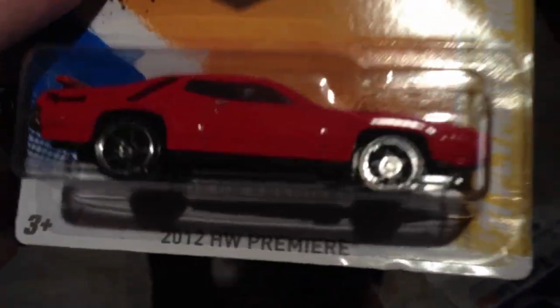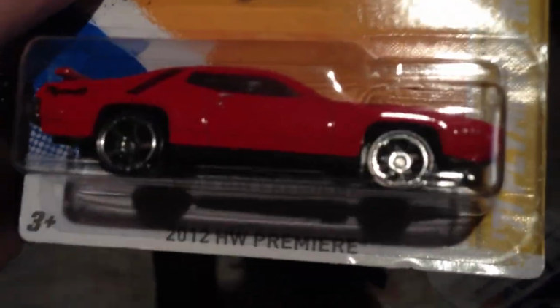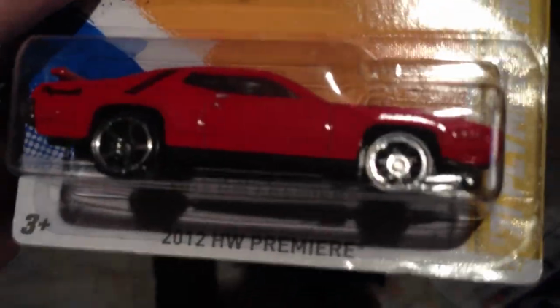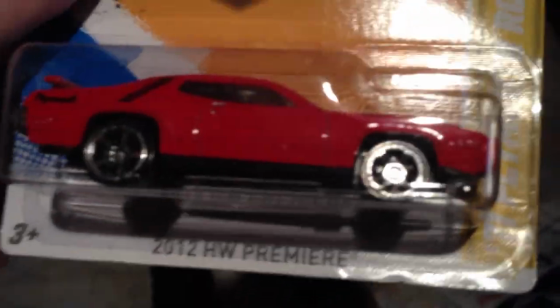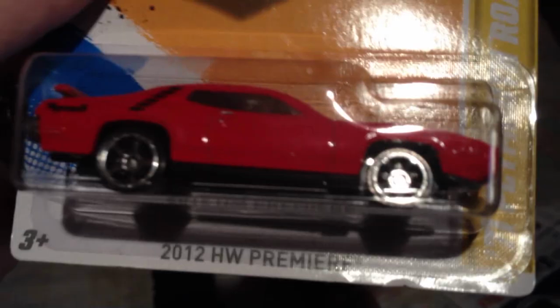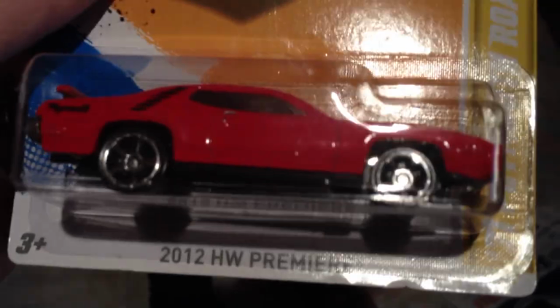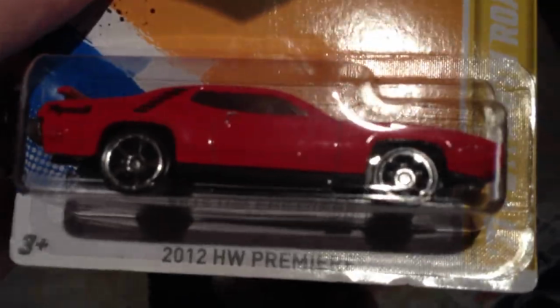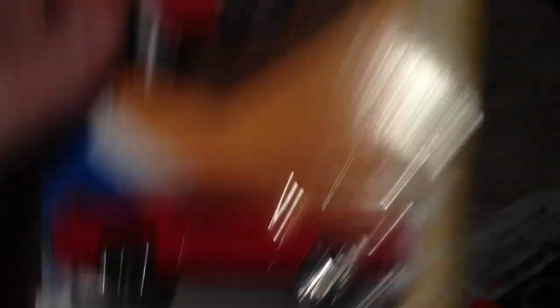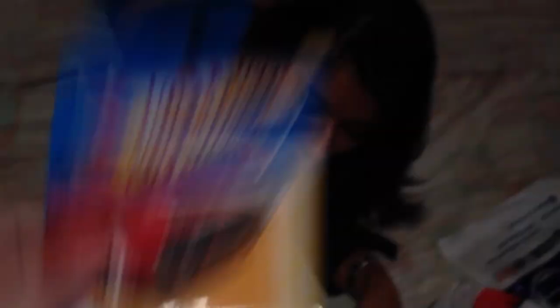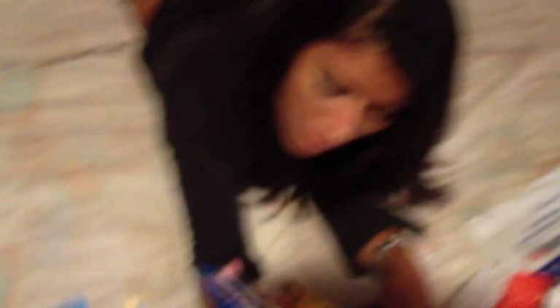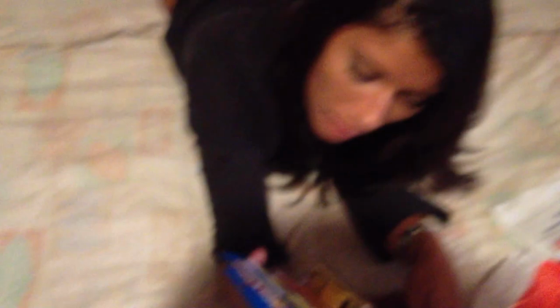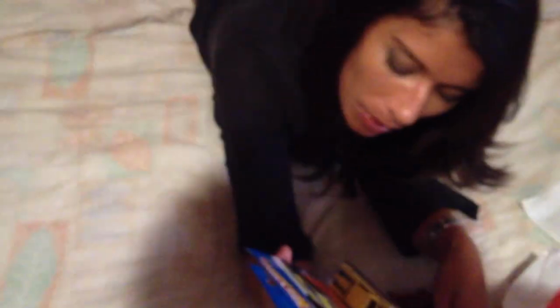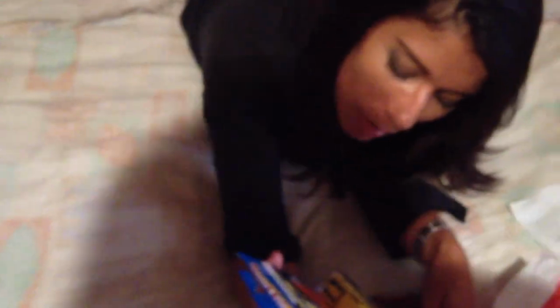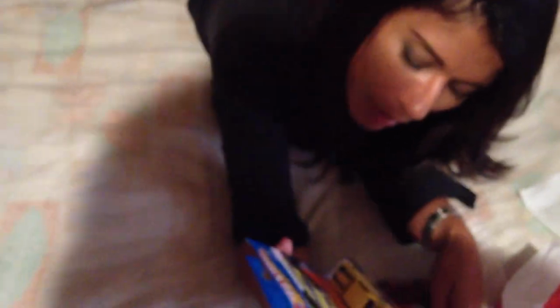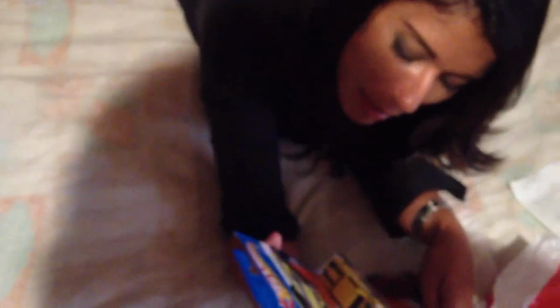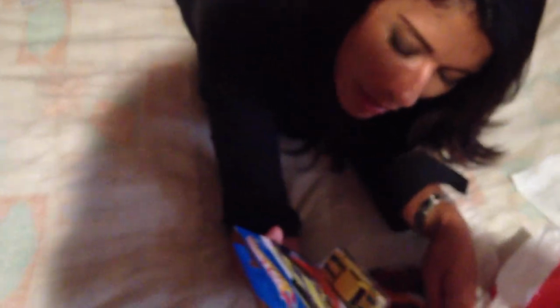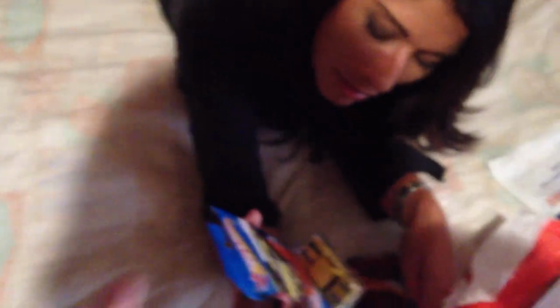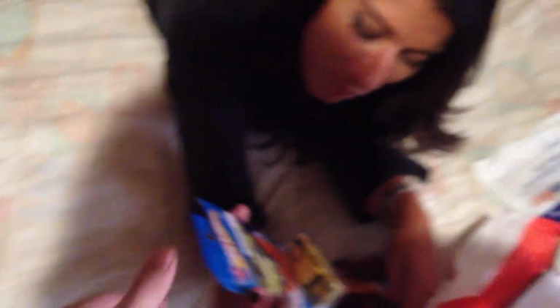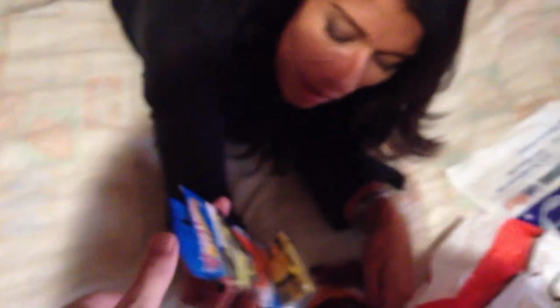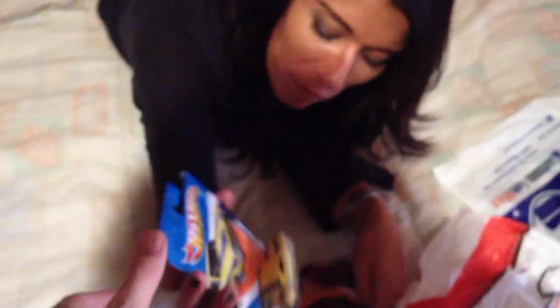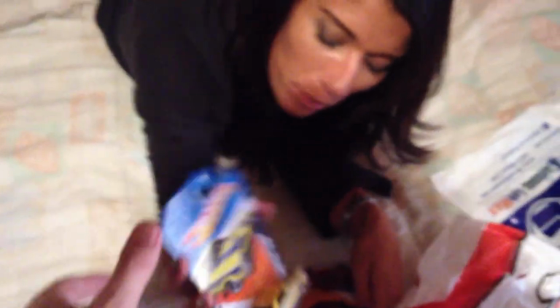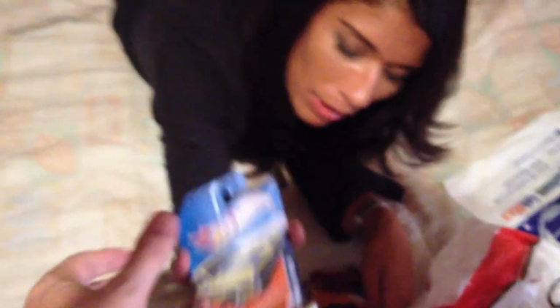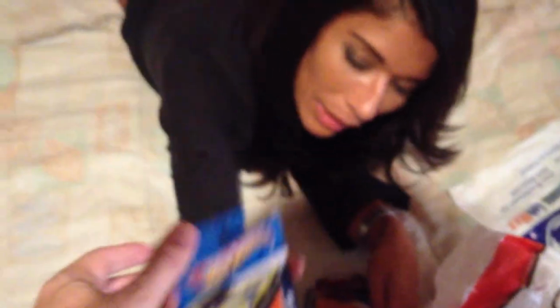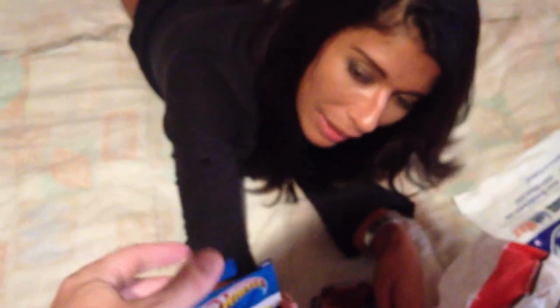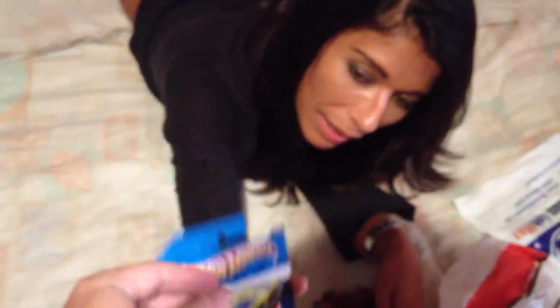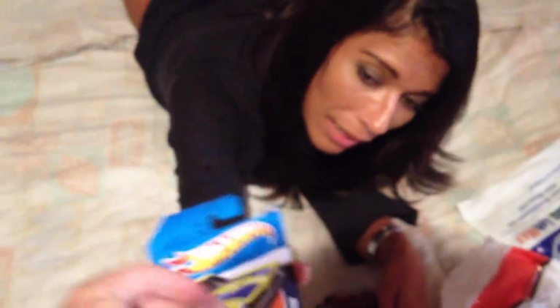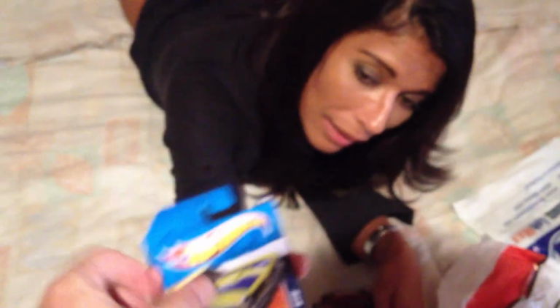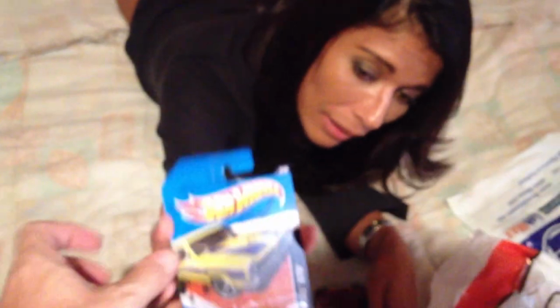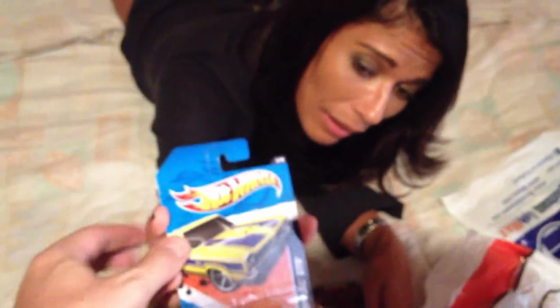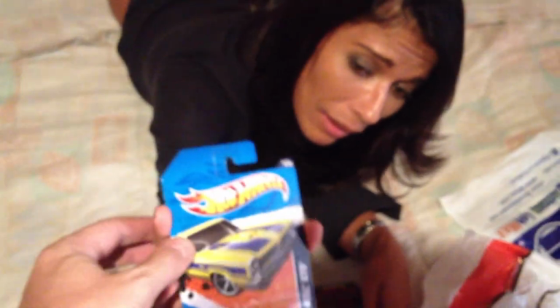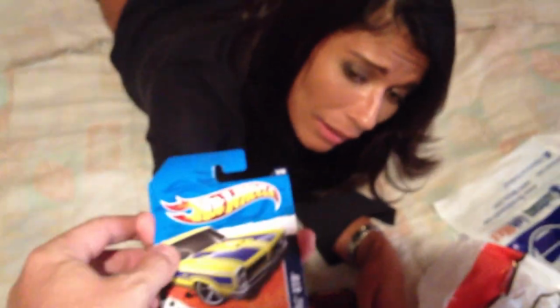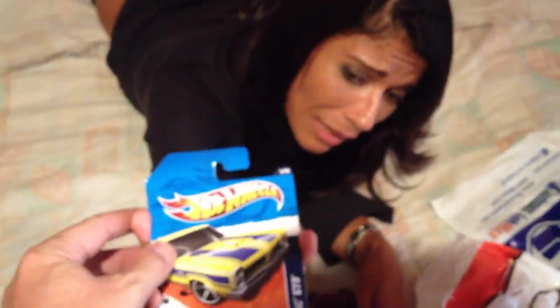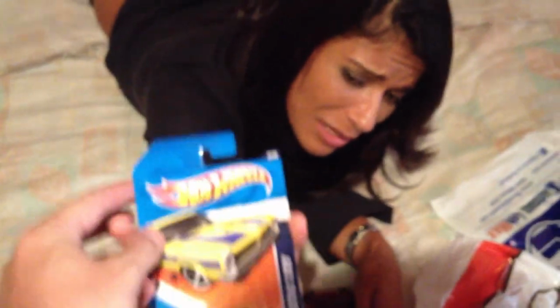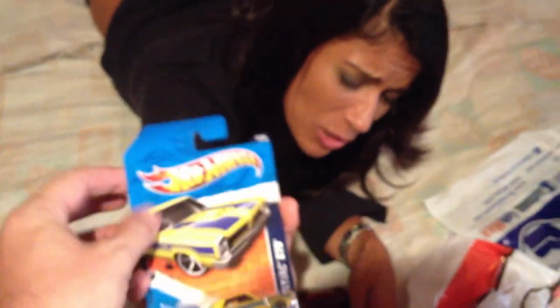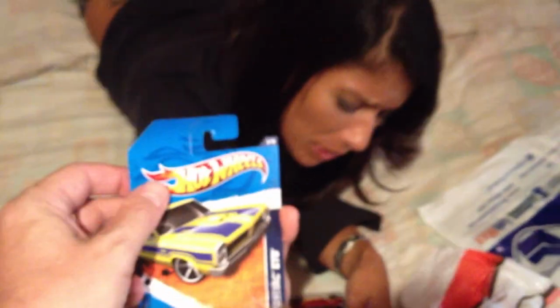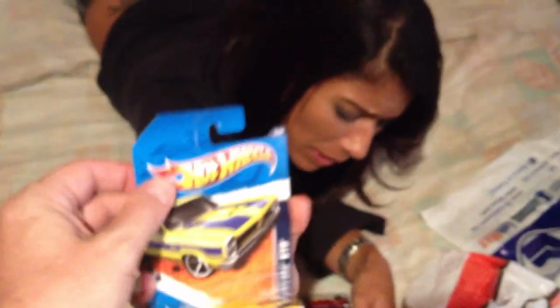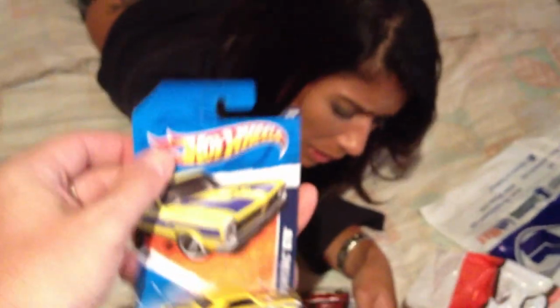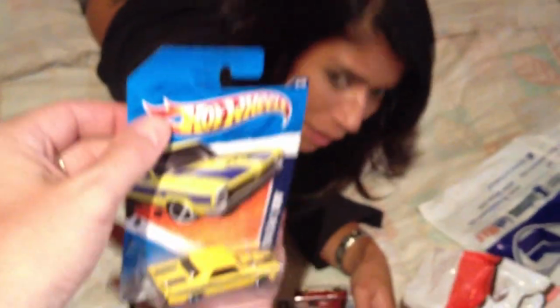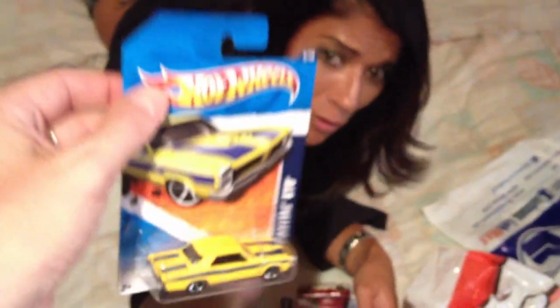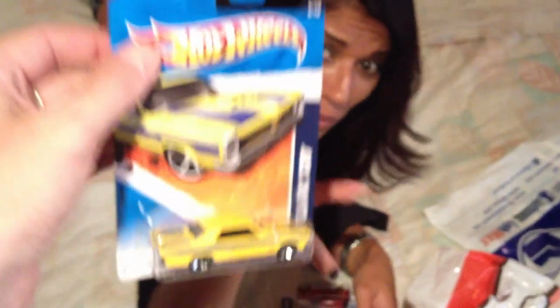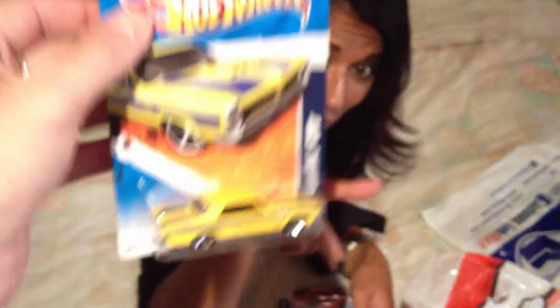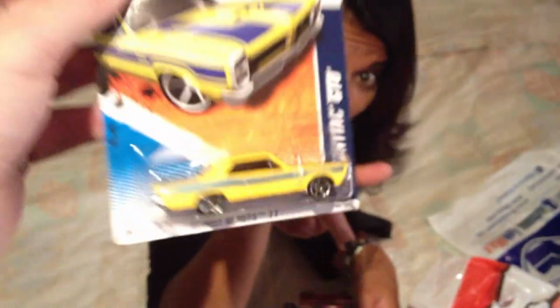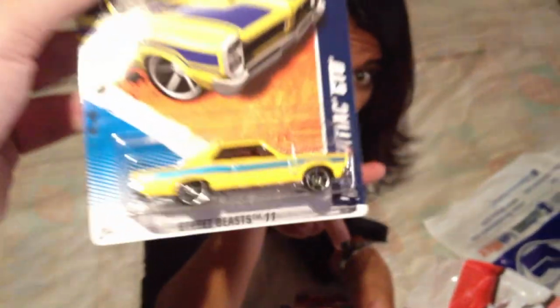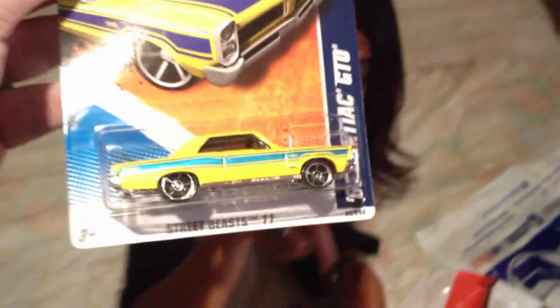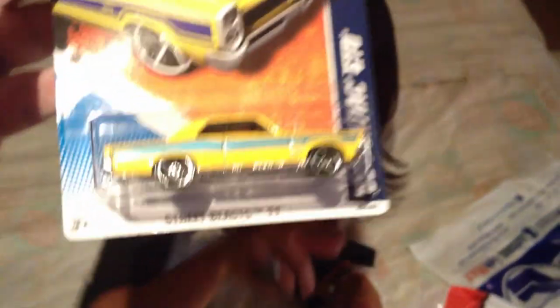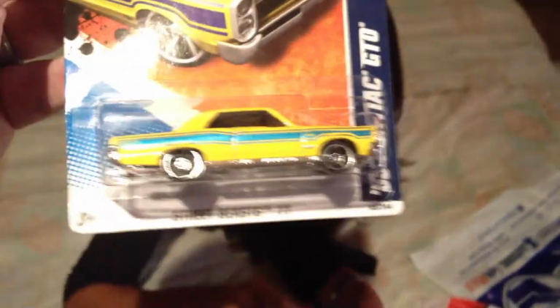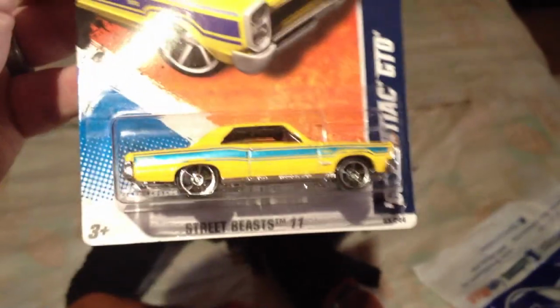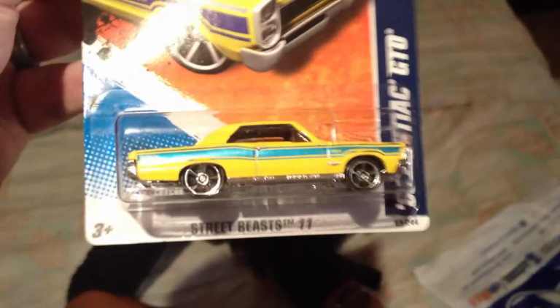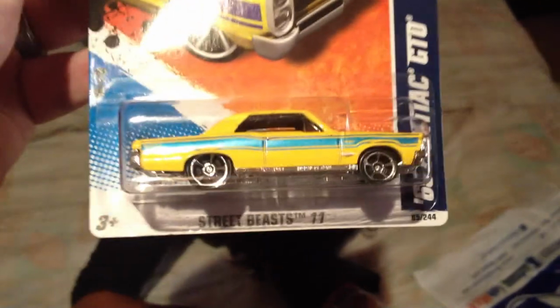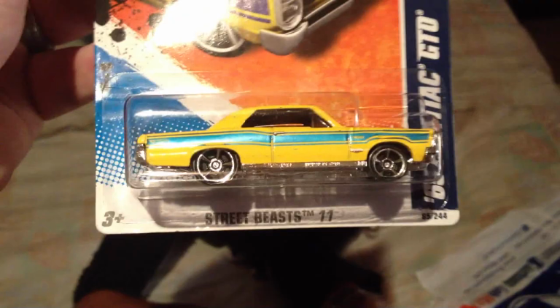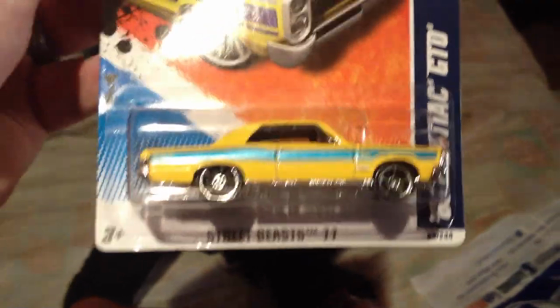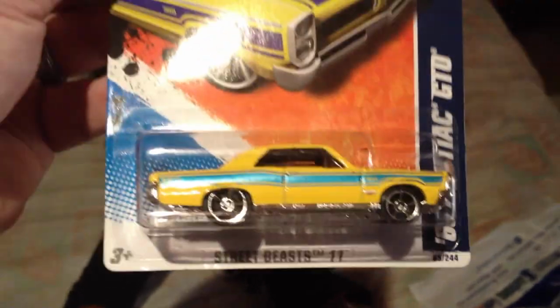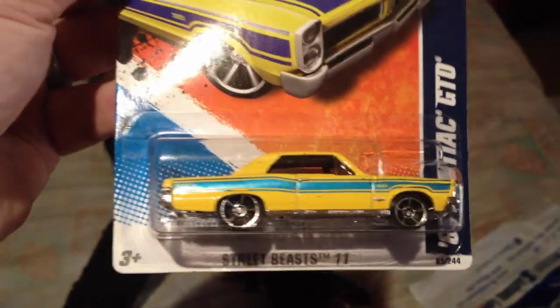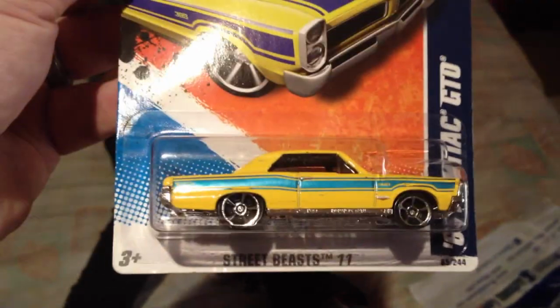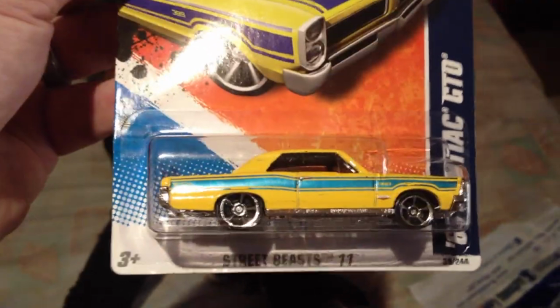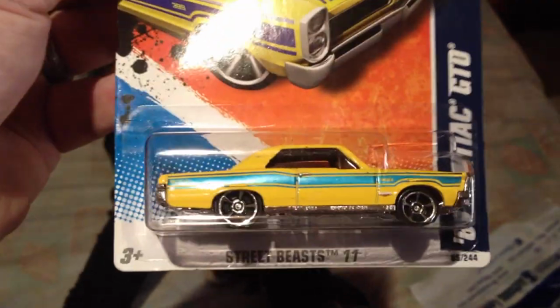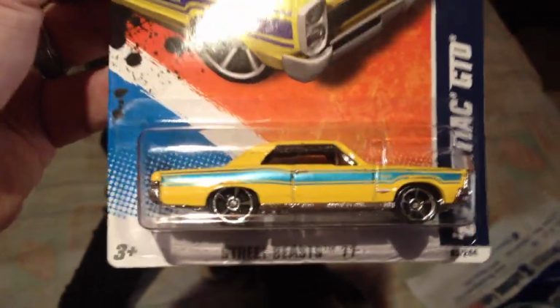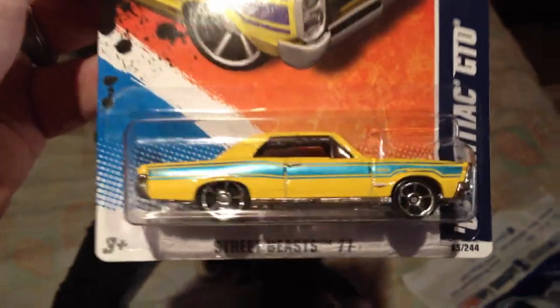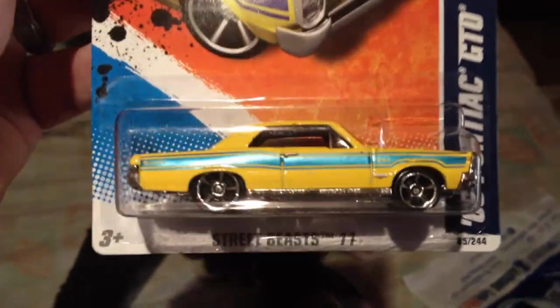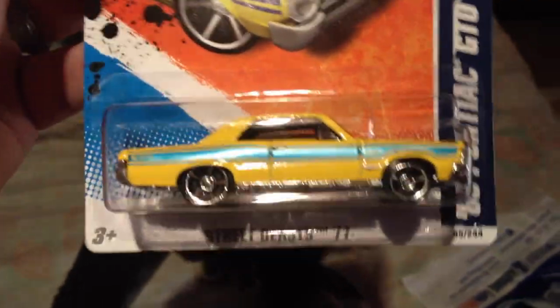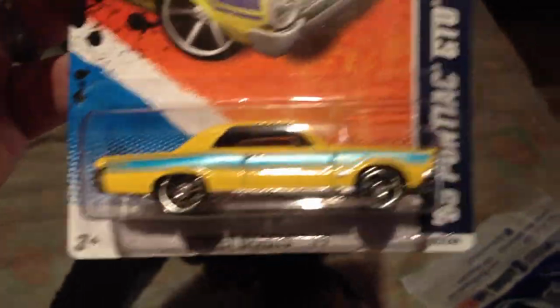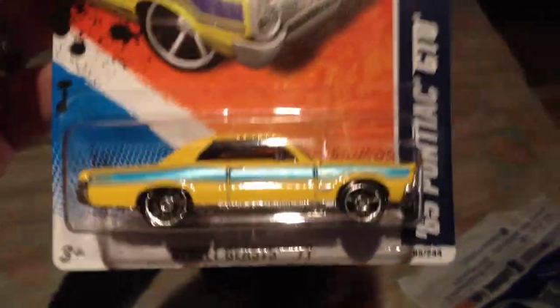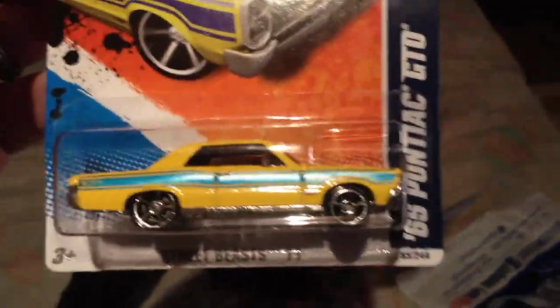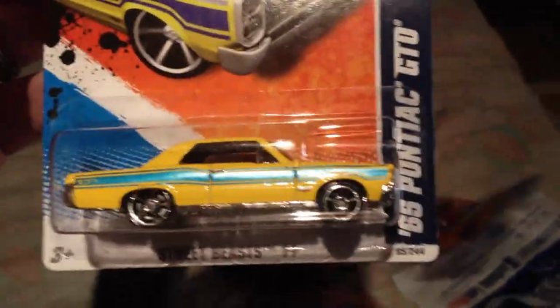Is that a 2012? Yeah, that's a 12. 65 Pontiac. That's 2011, but I like the color, so I haven't seen it. Yeah, I haven't seen this either.